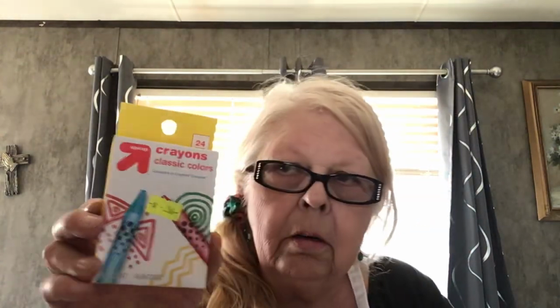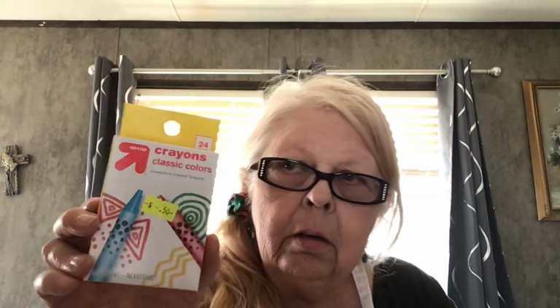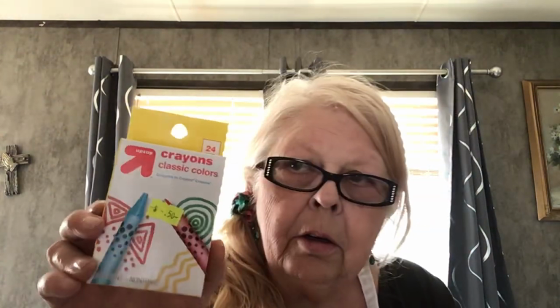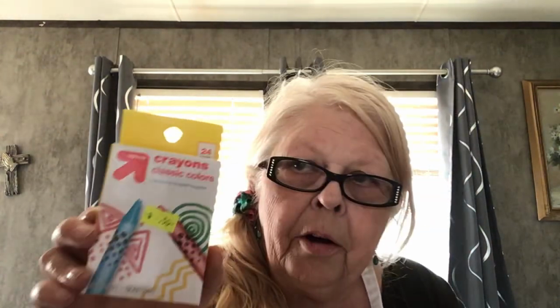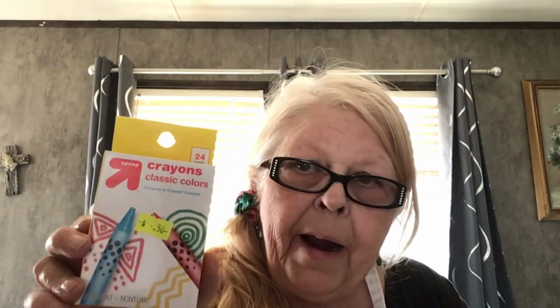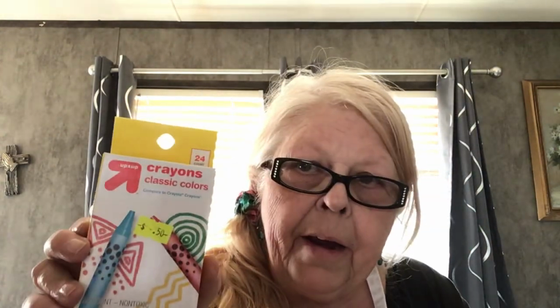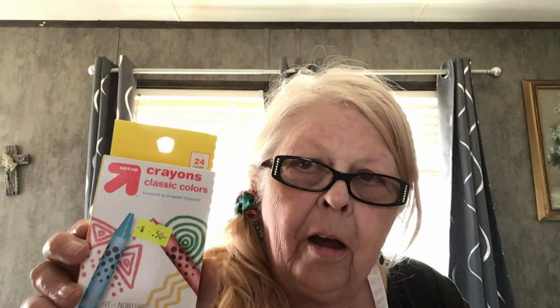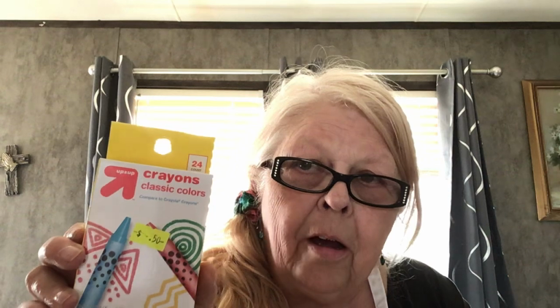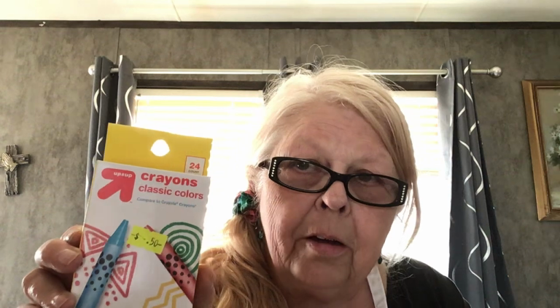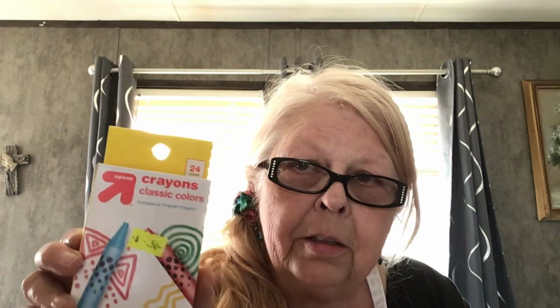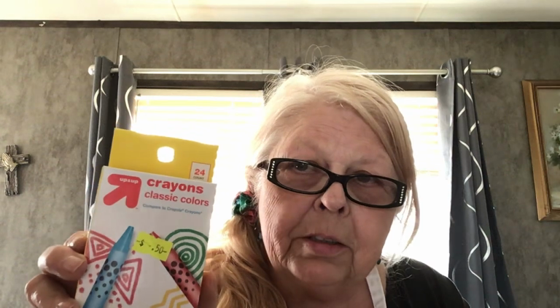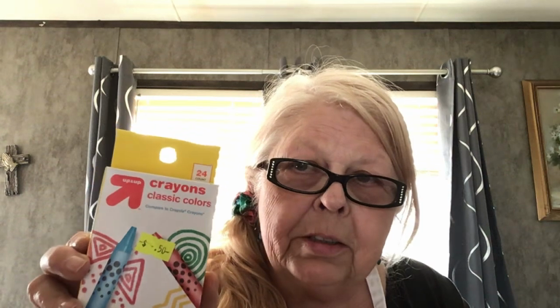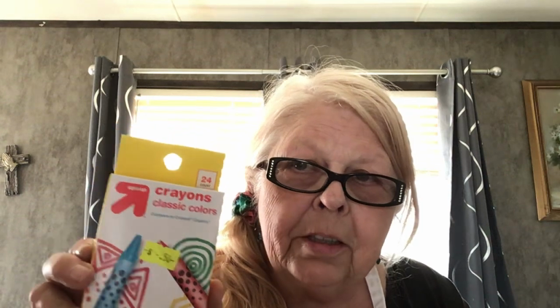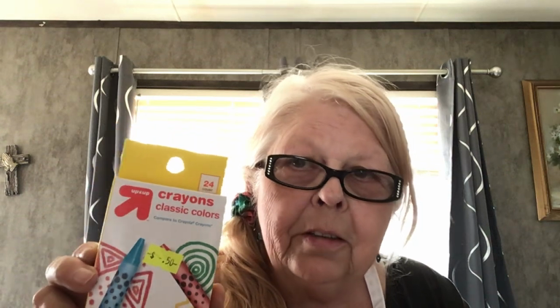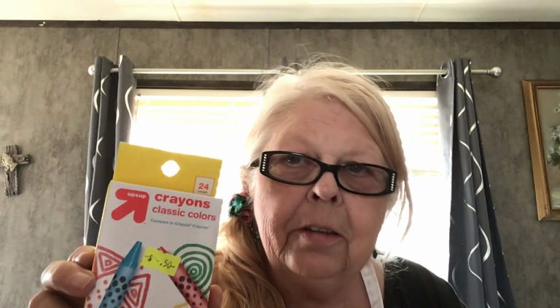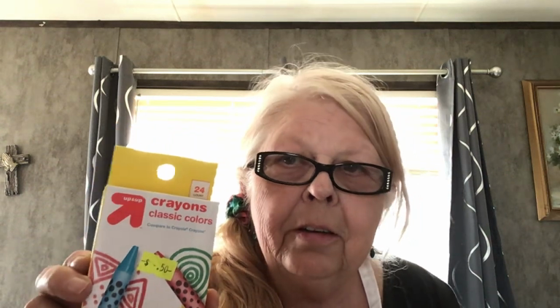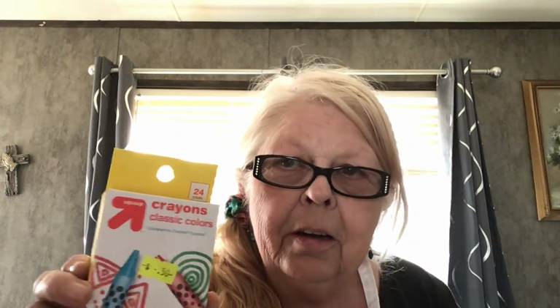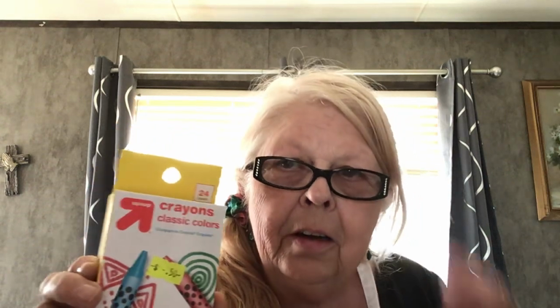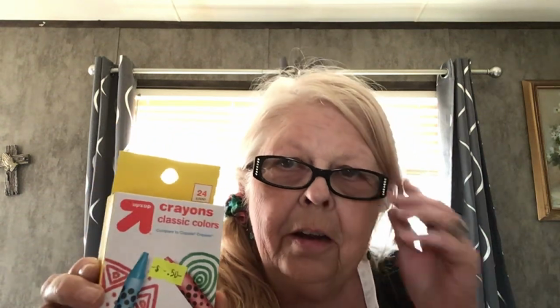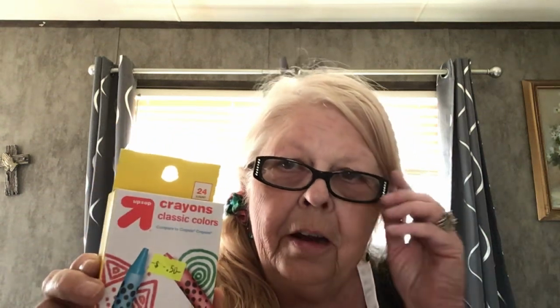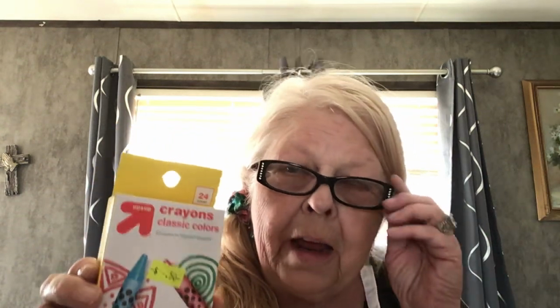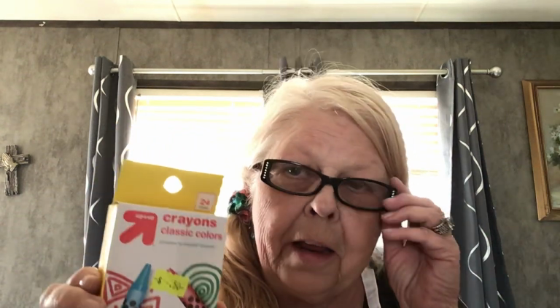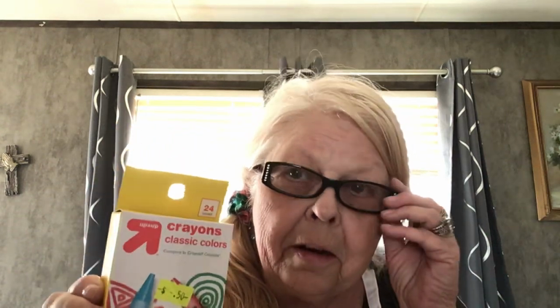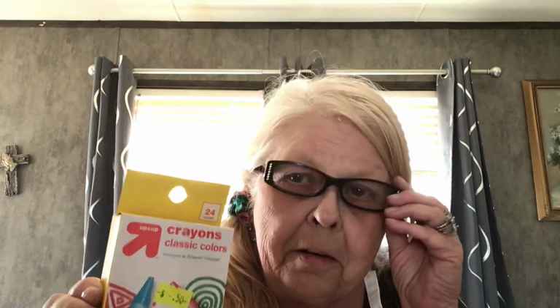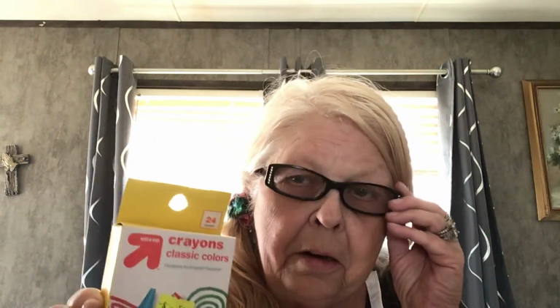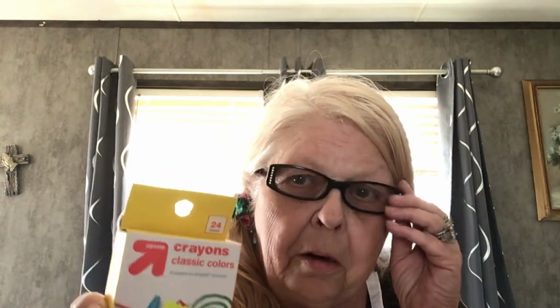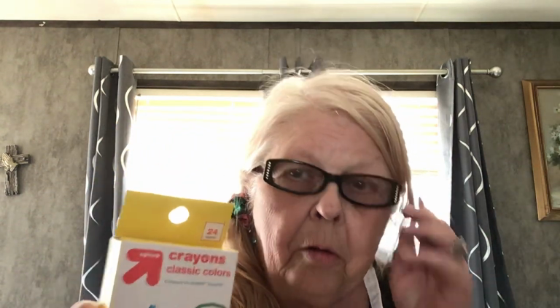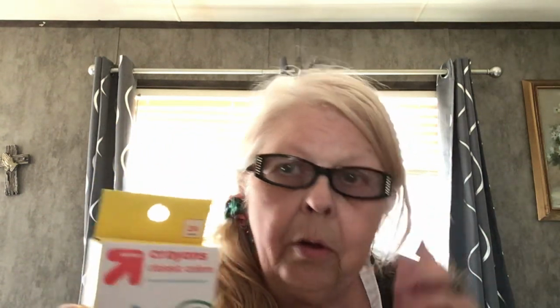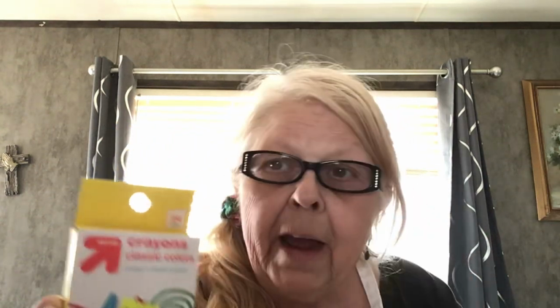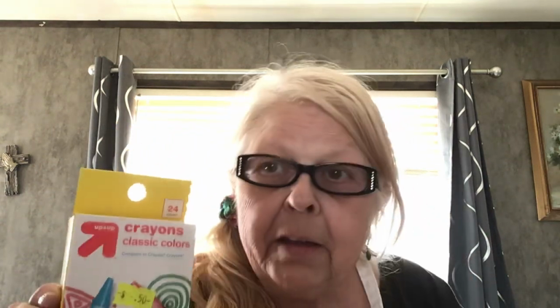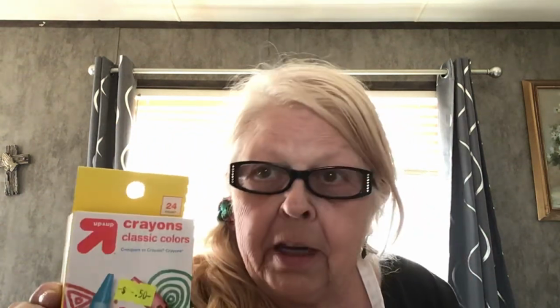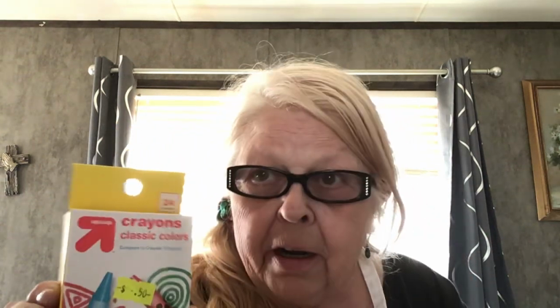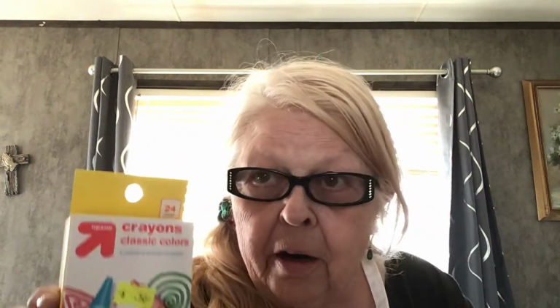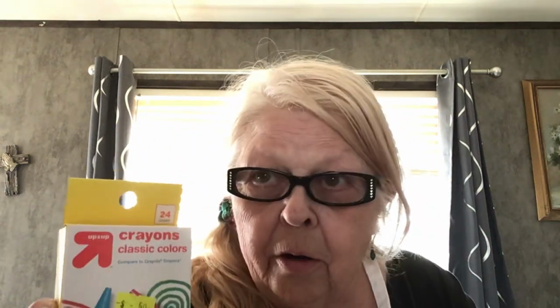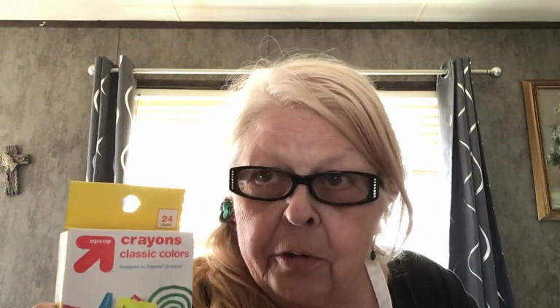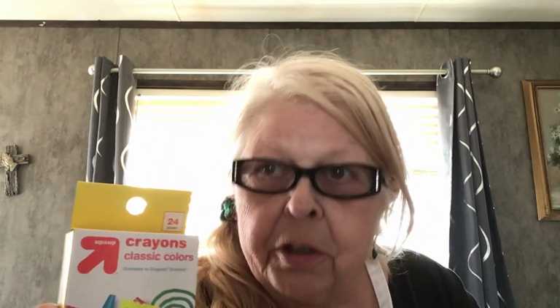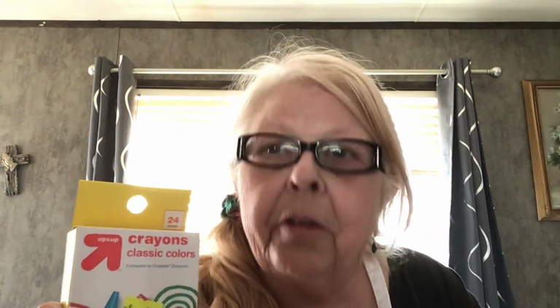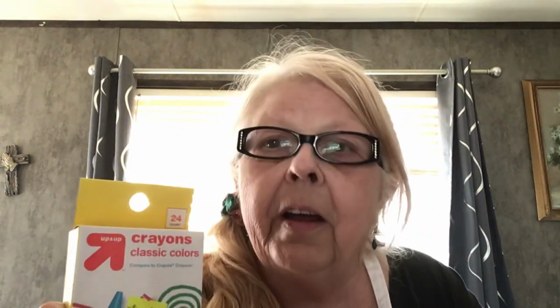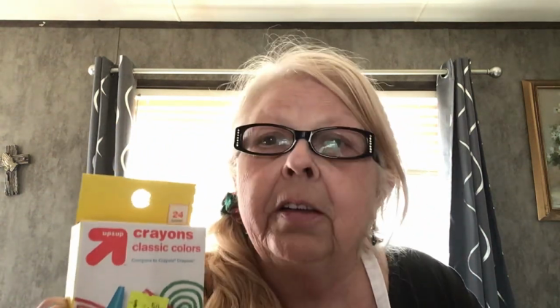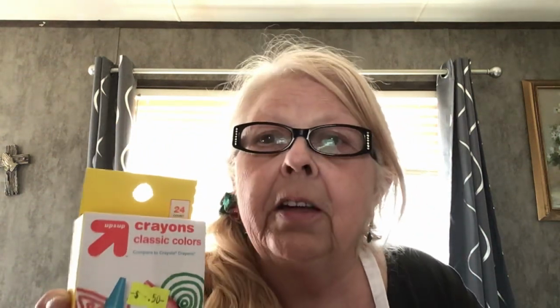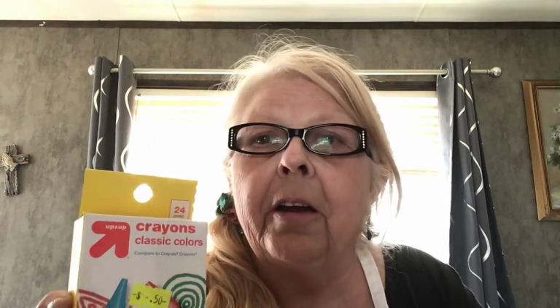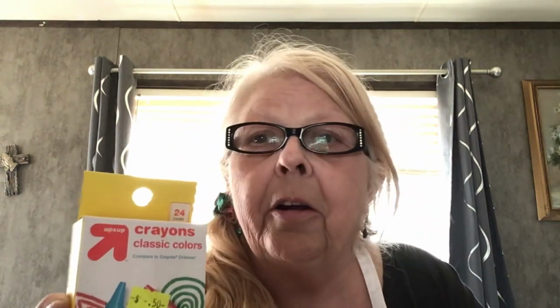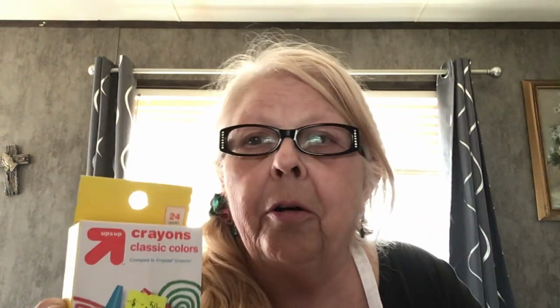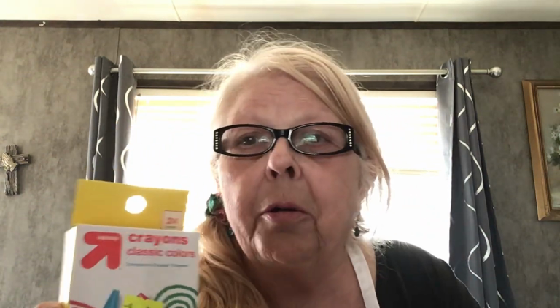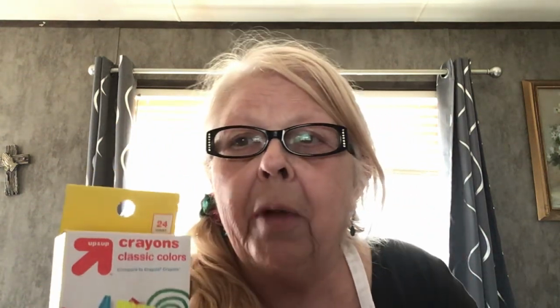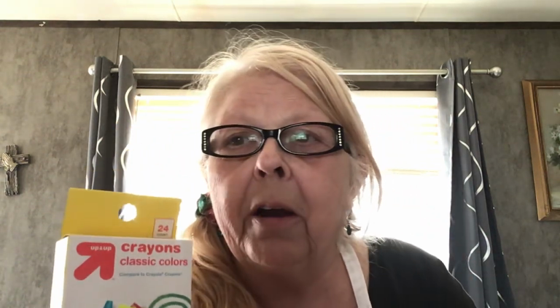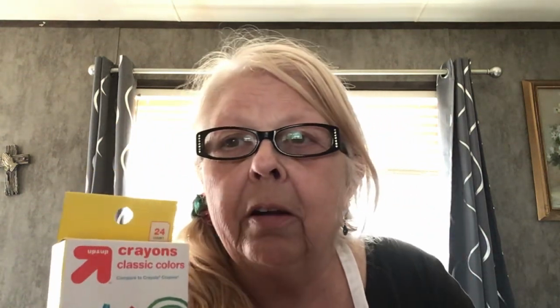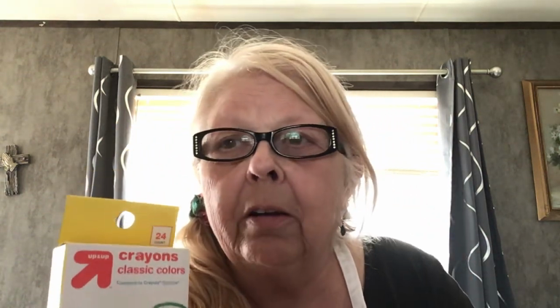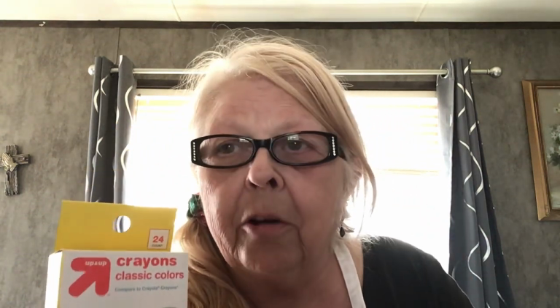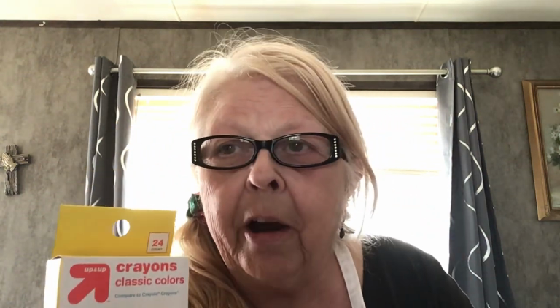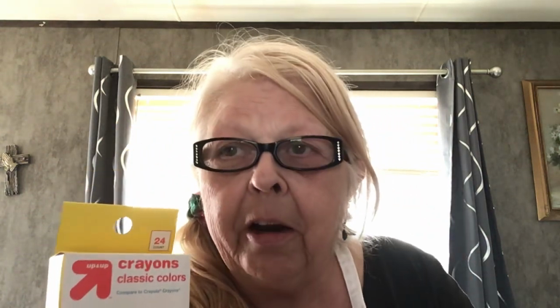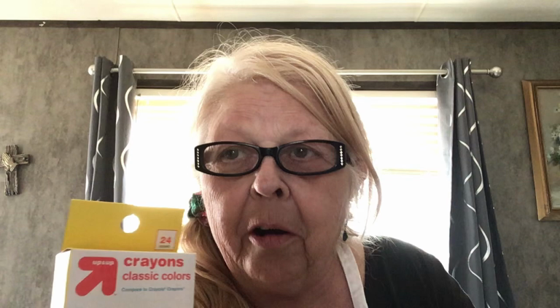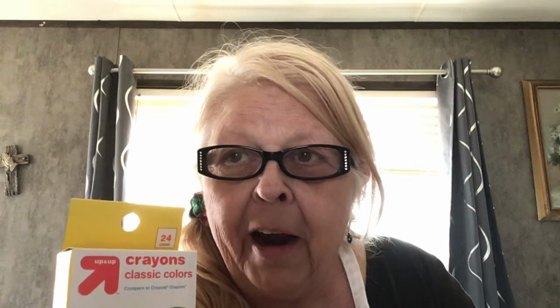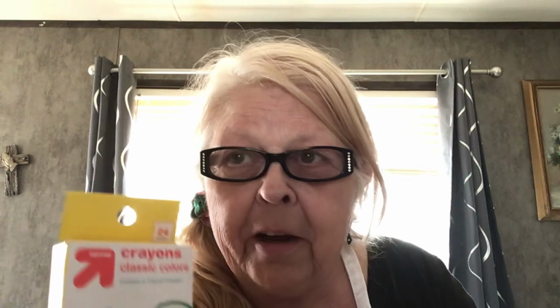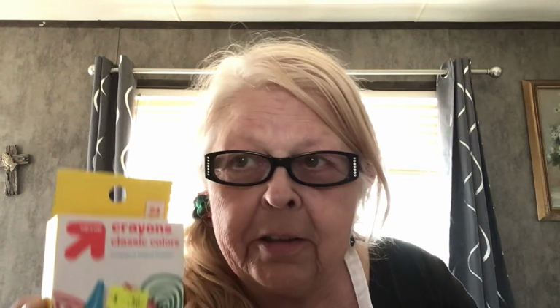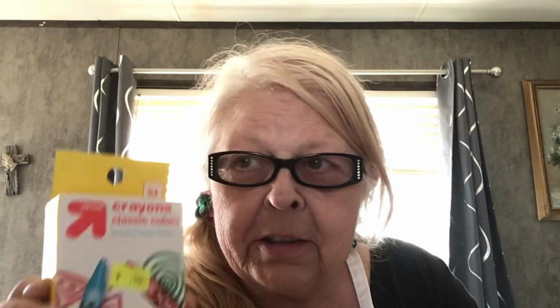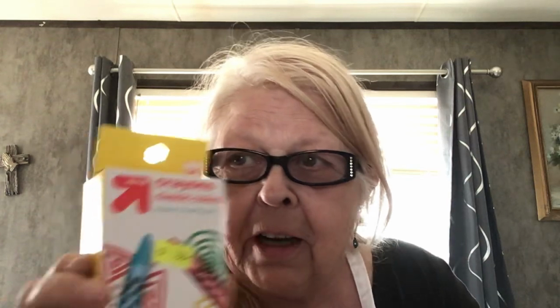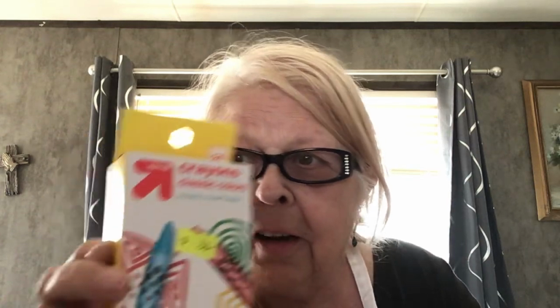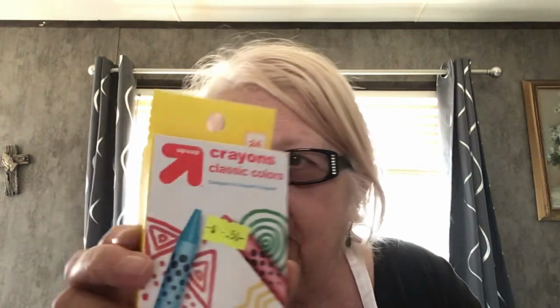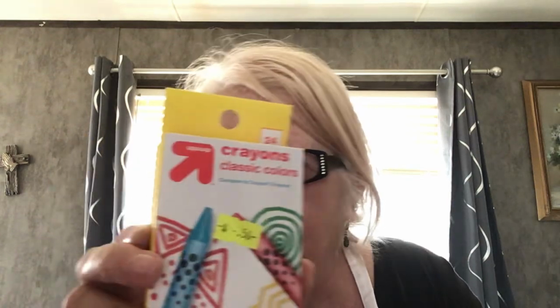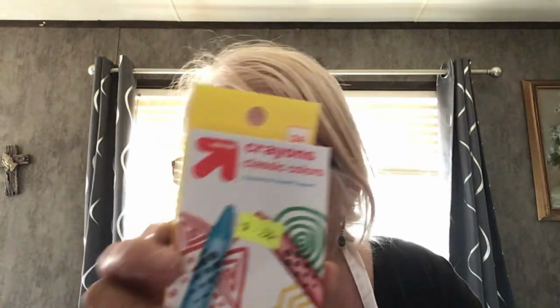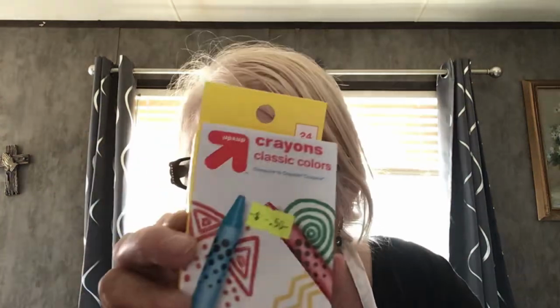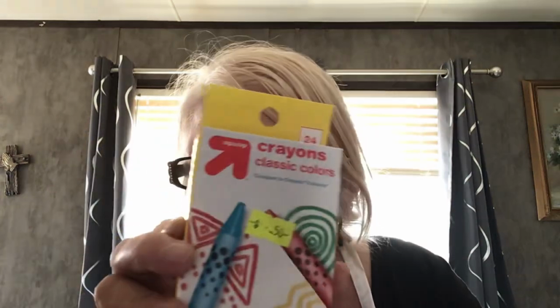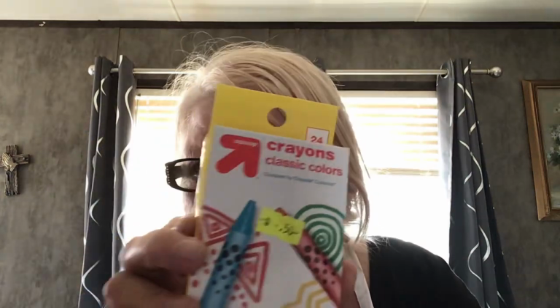And crayons. And you know who that's going to go to? That's going to go to my great-grandson, Nicholas.